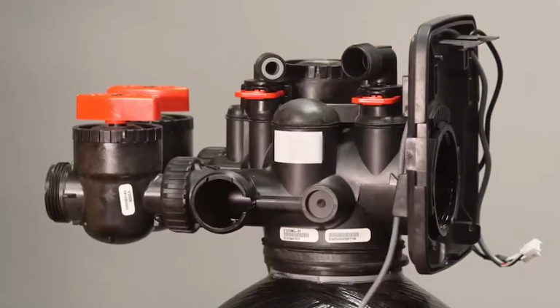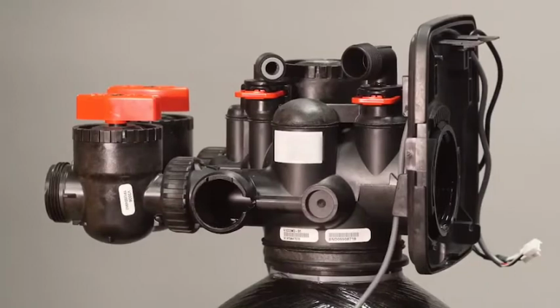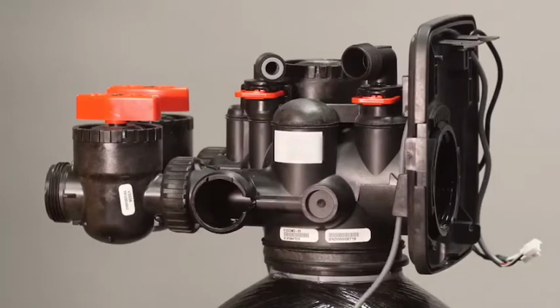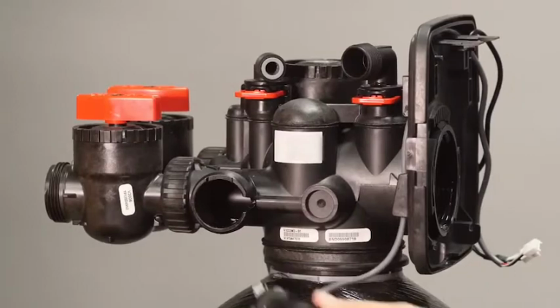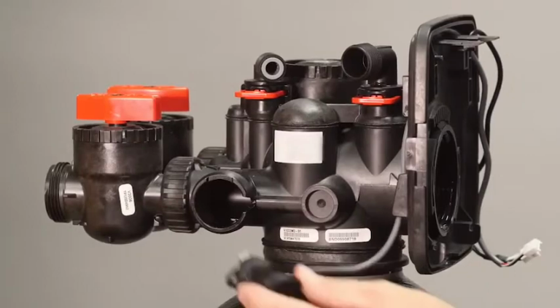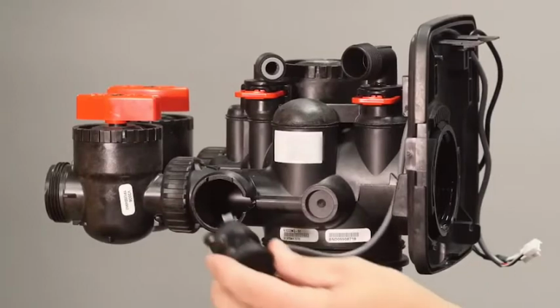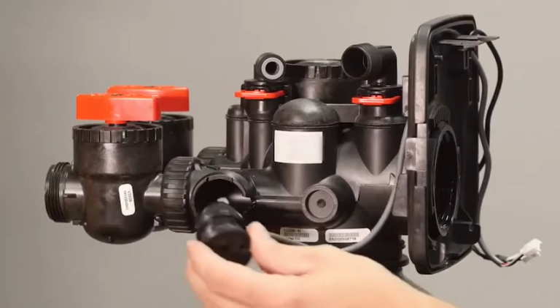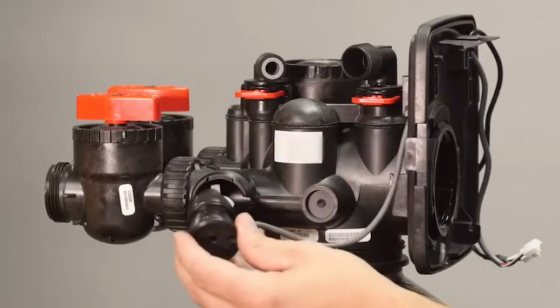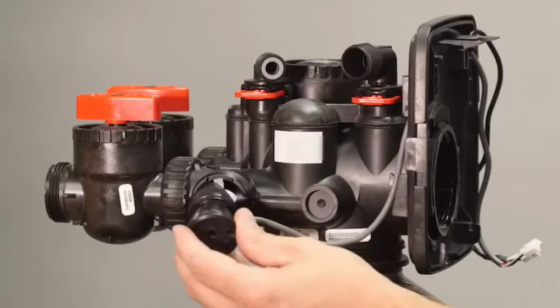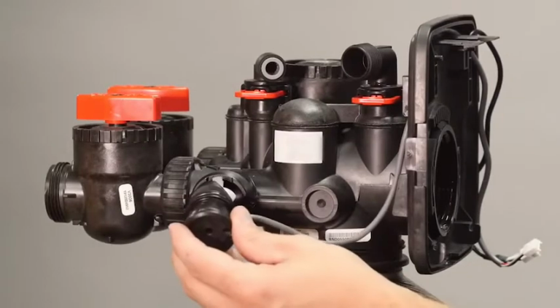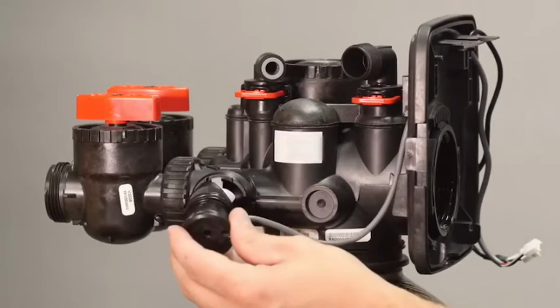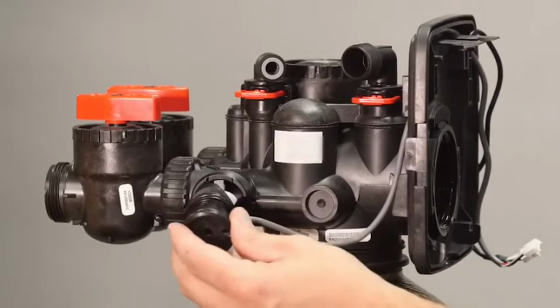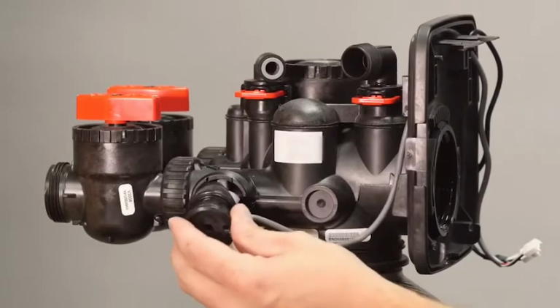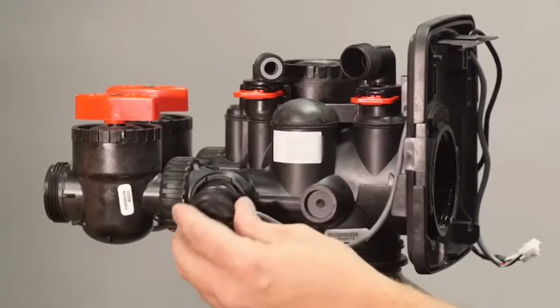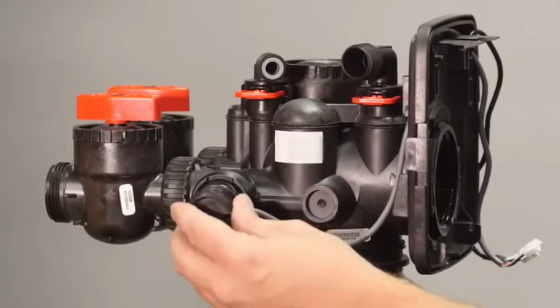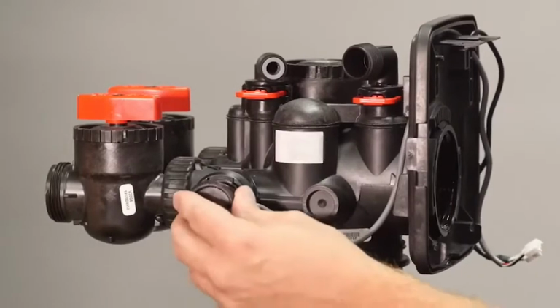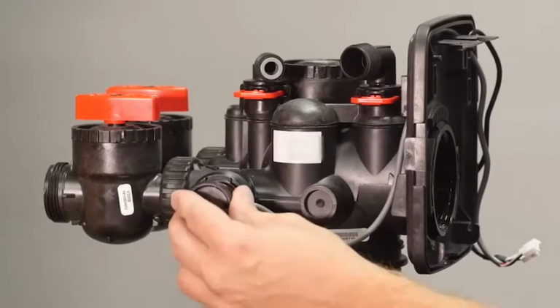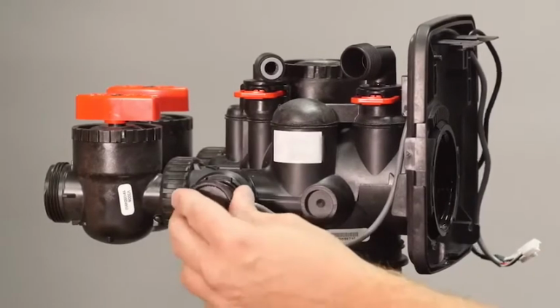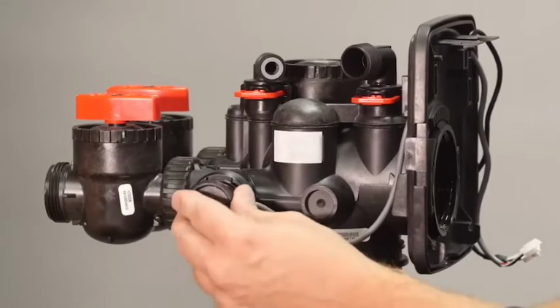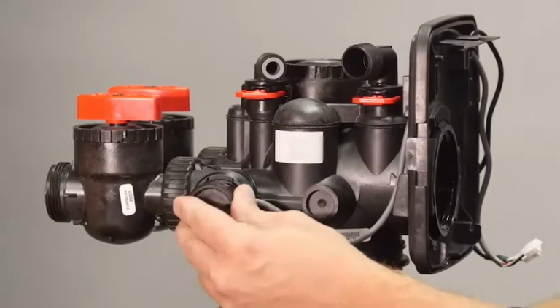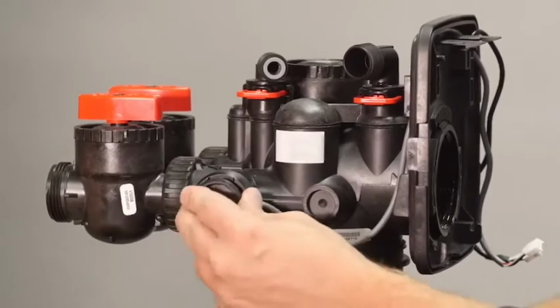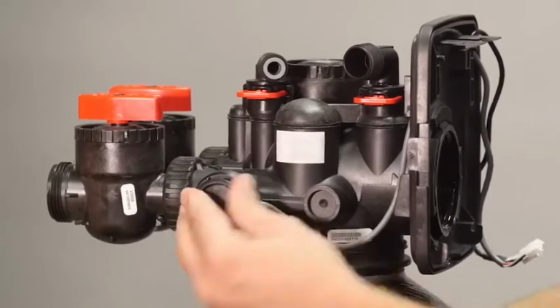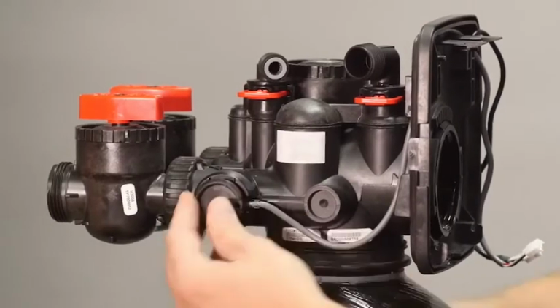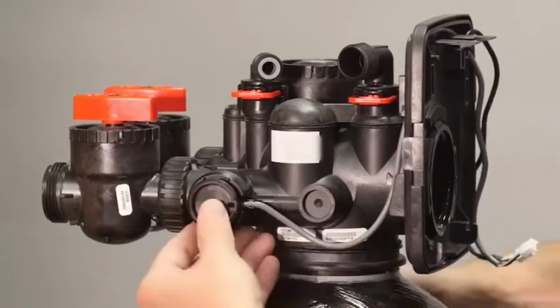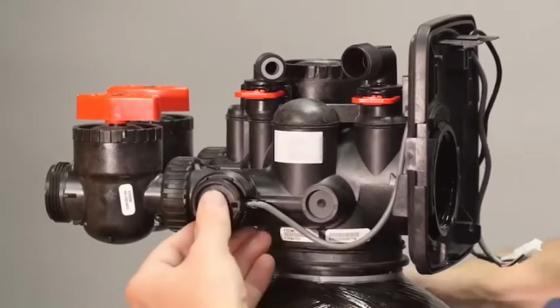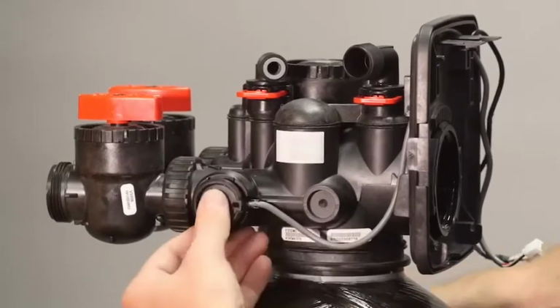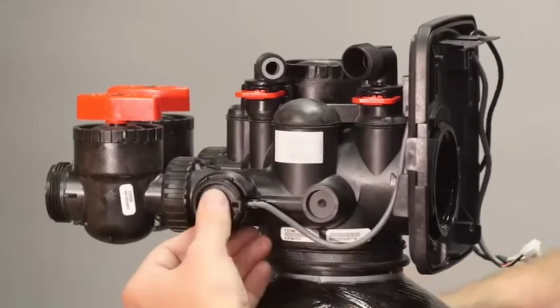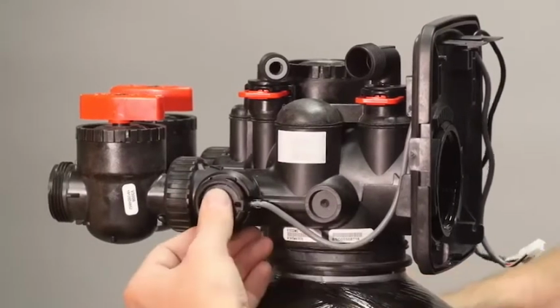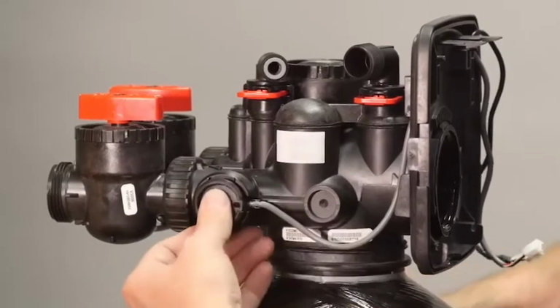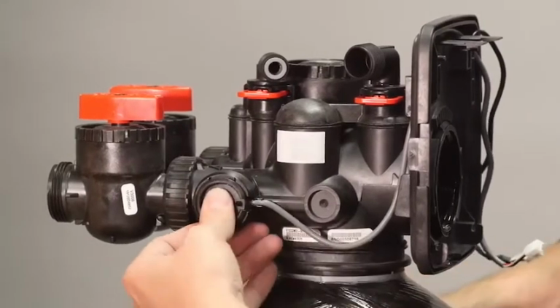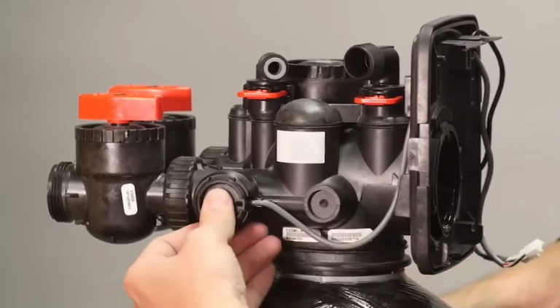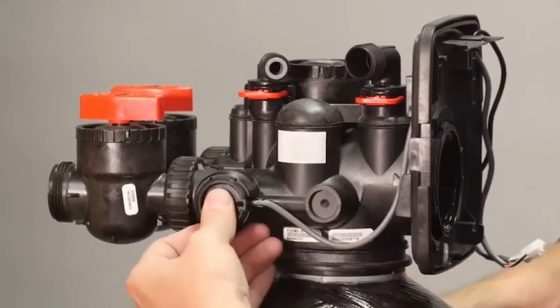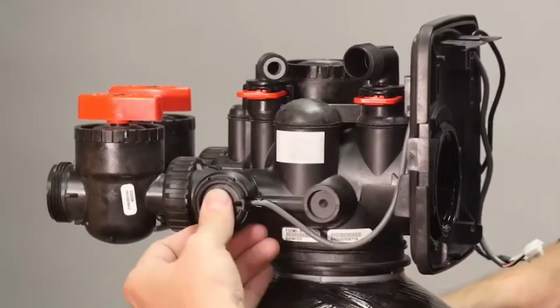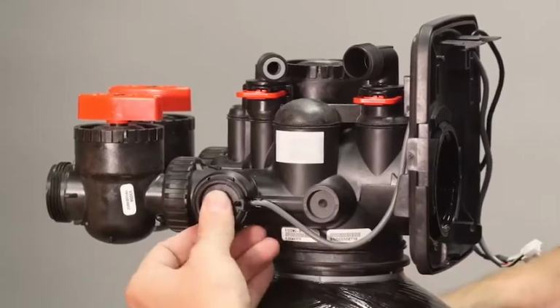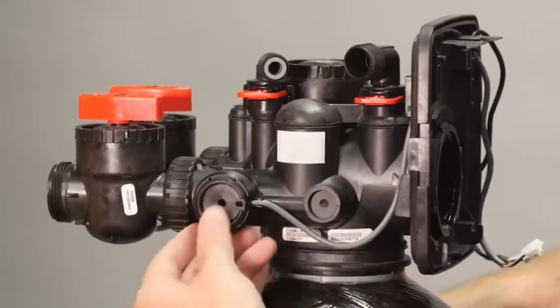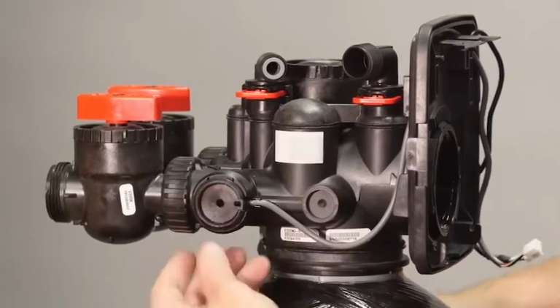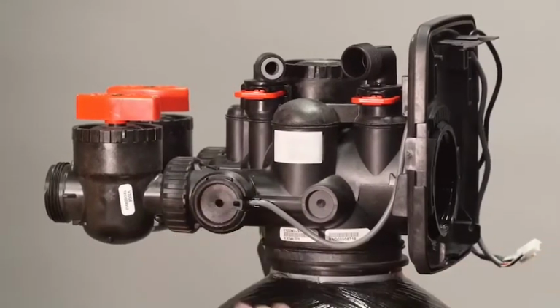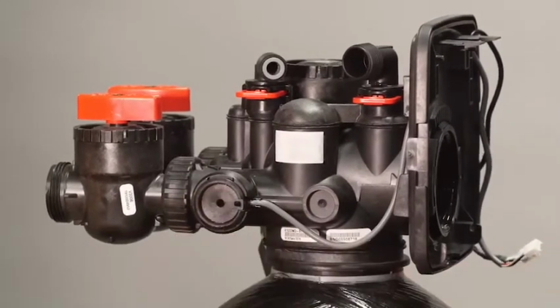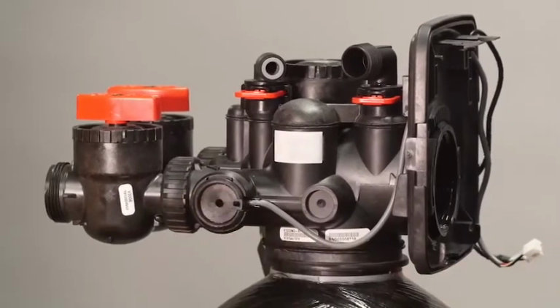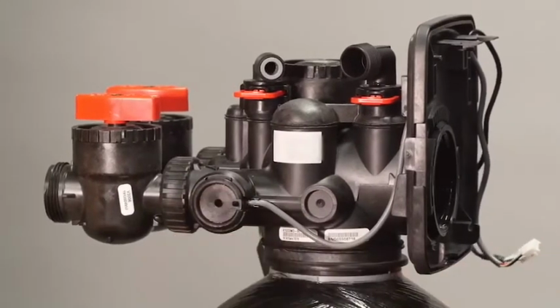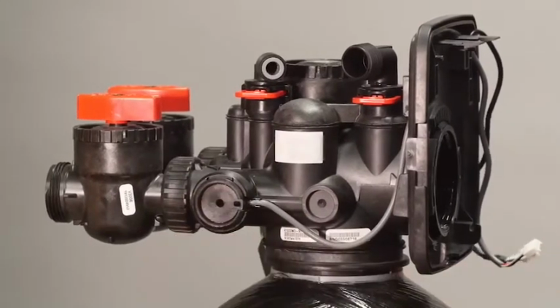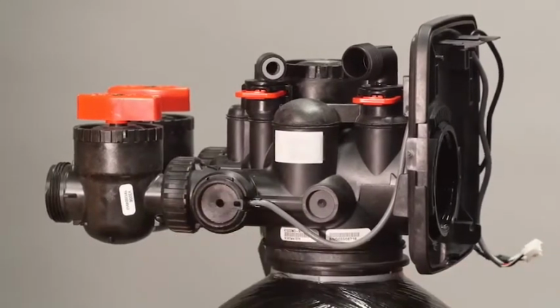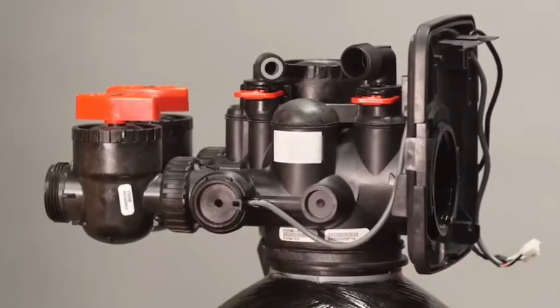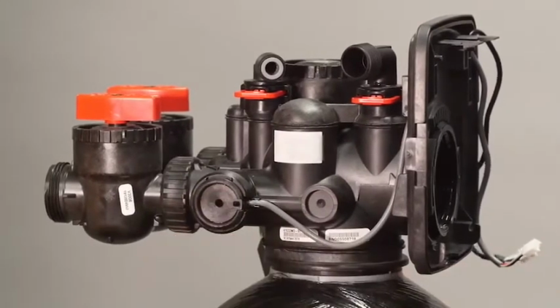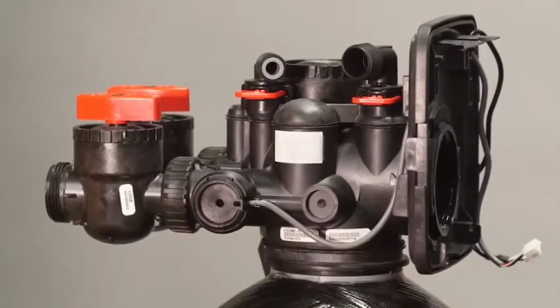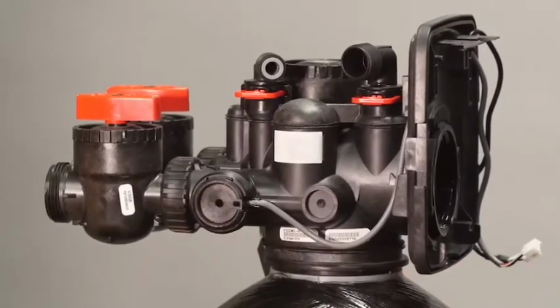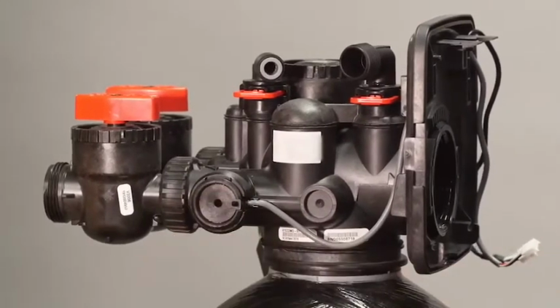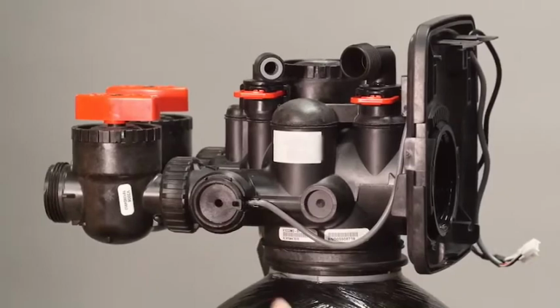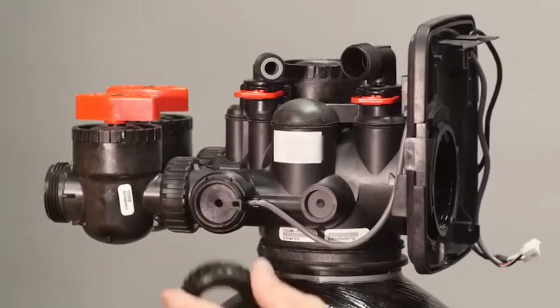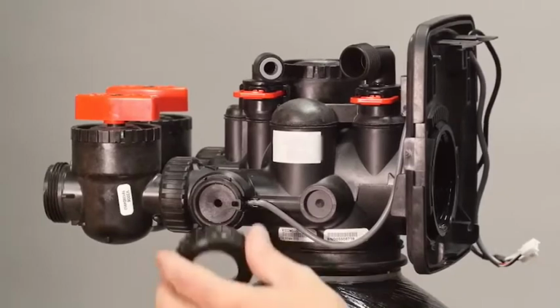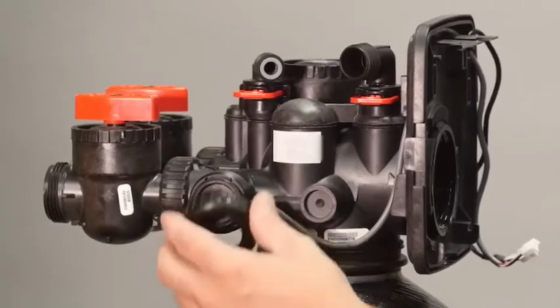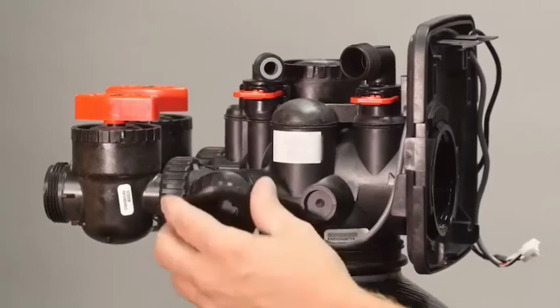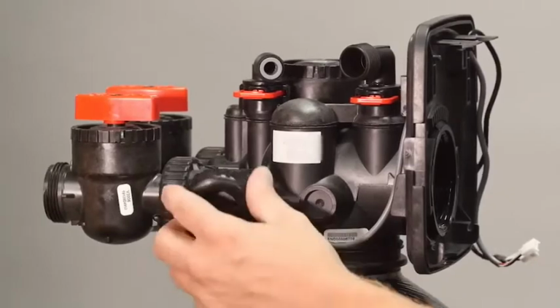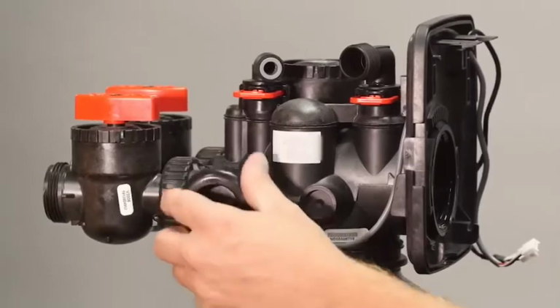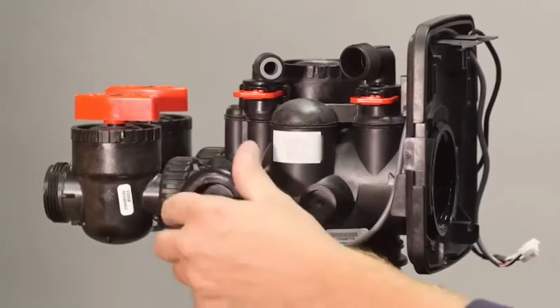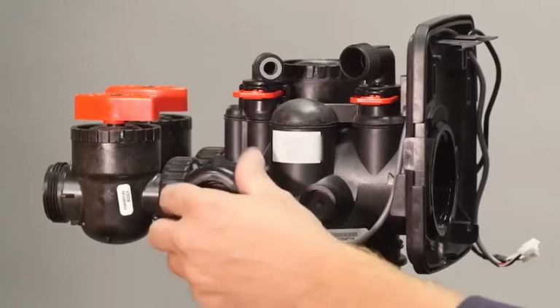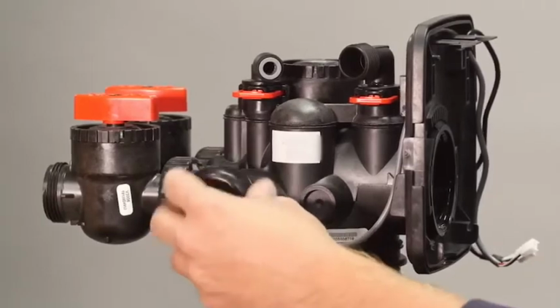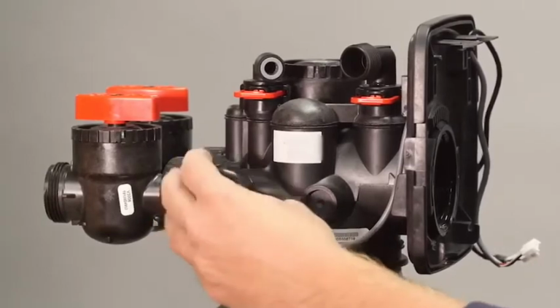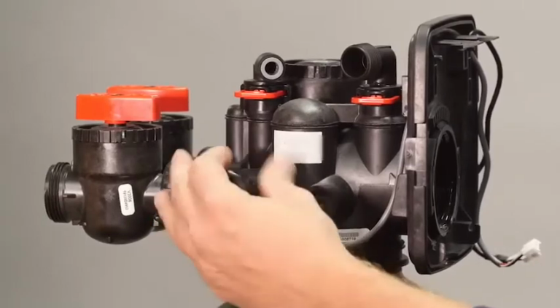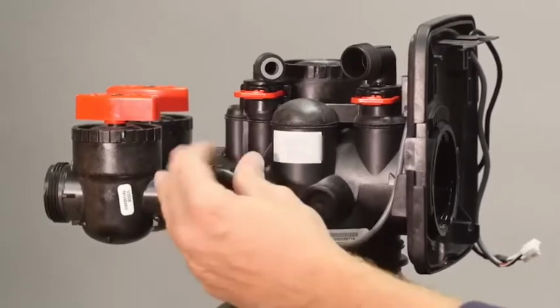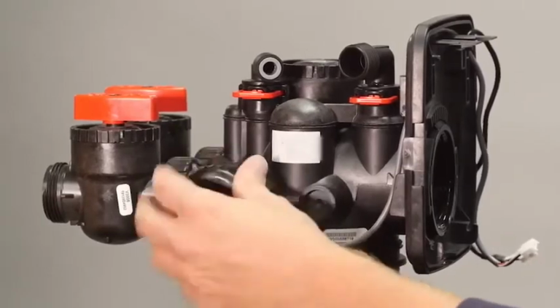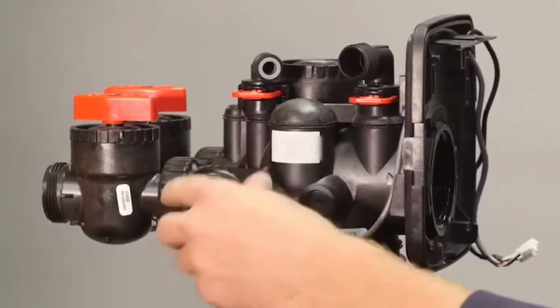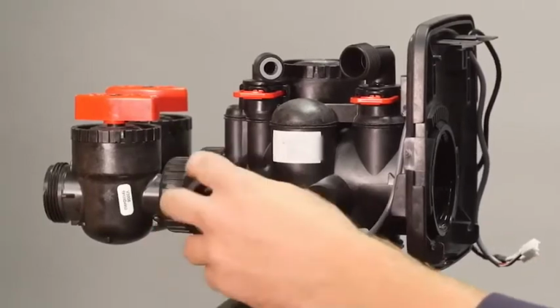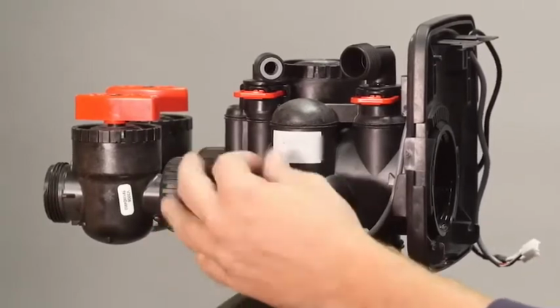Press the meter into the valve body and secure it with the 1-inch meter nut. Hand tight is usually sufficient.